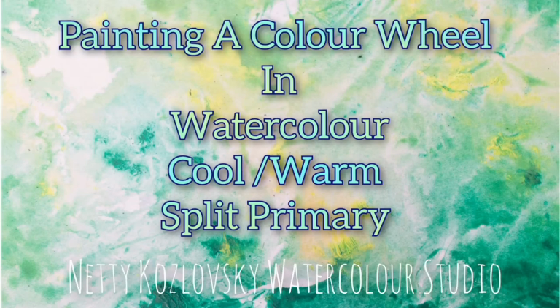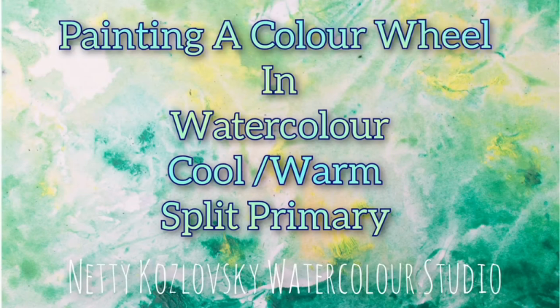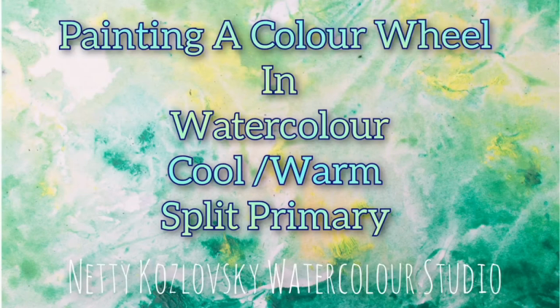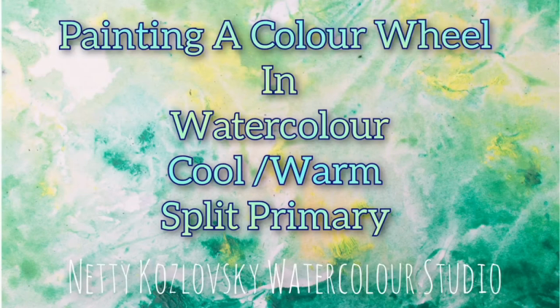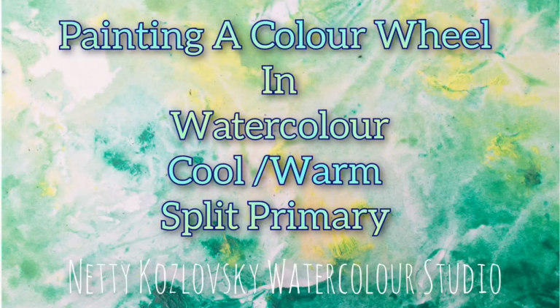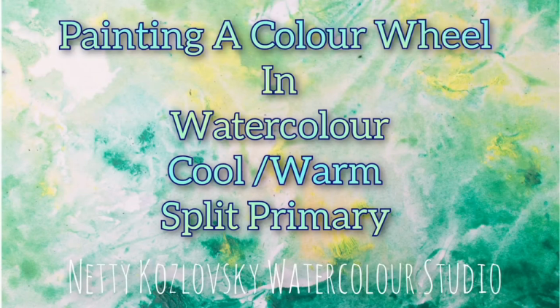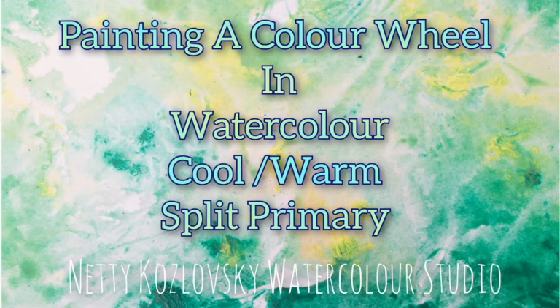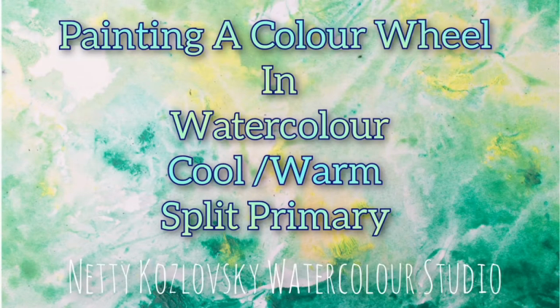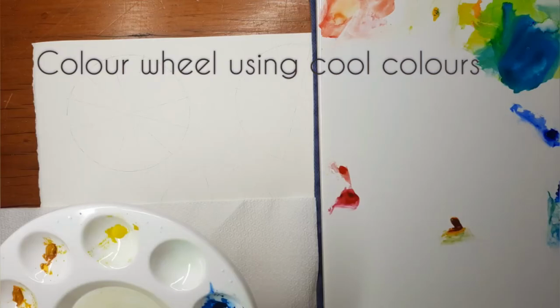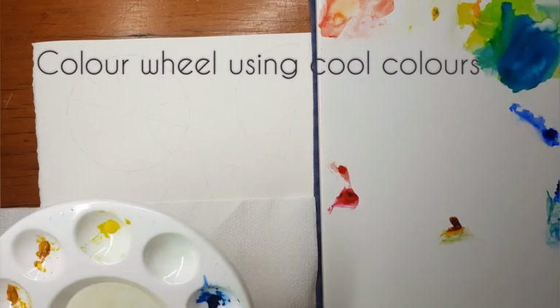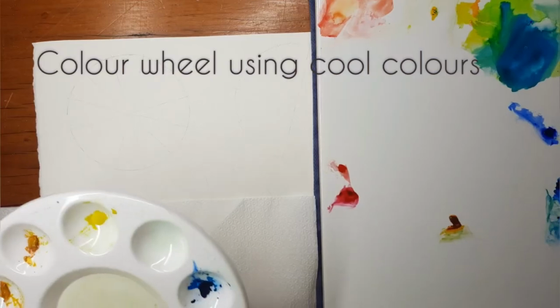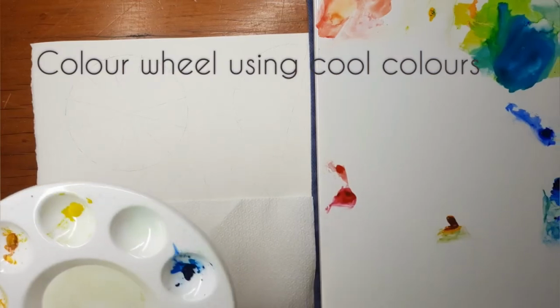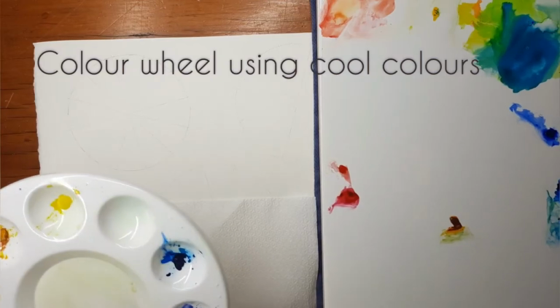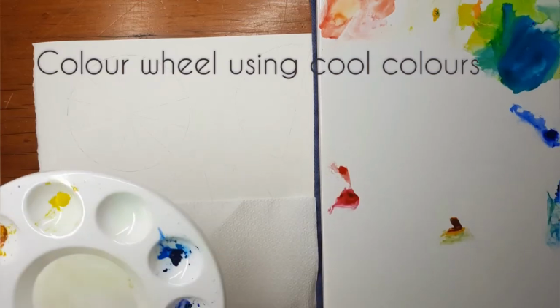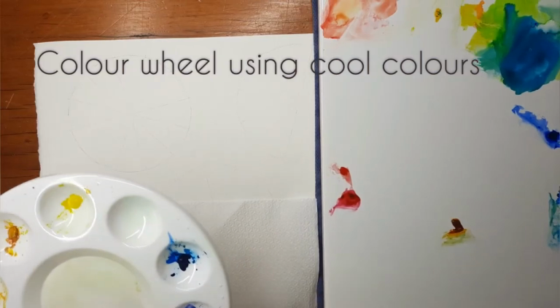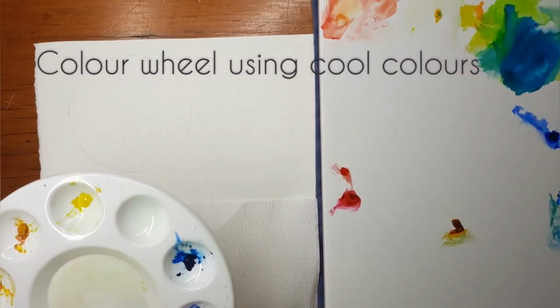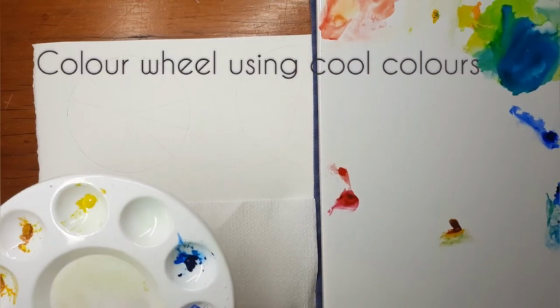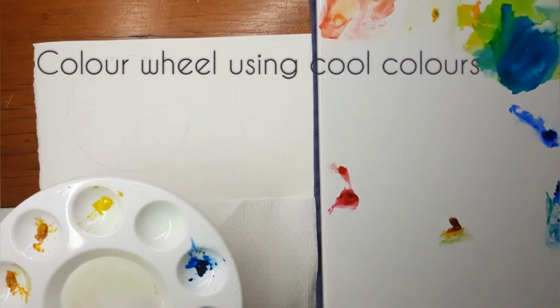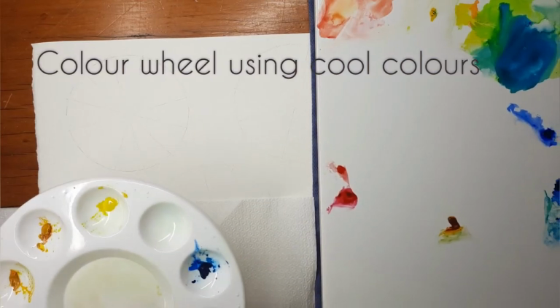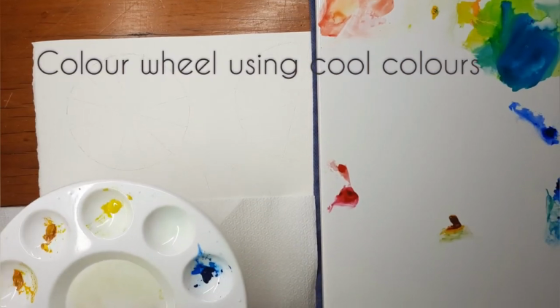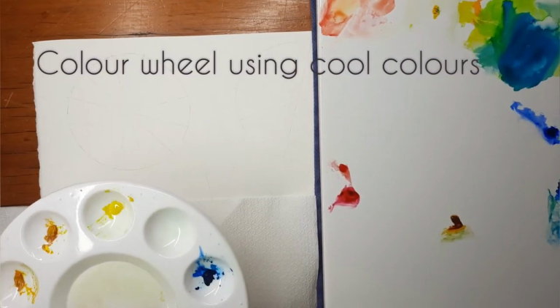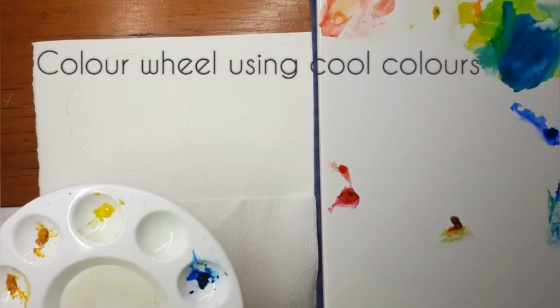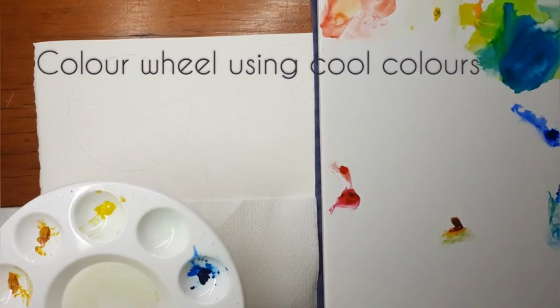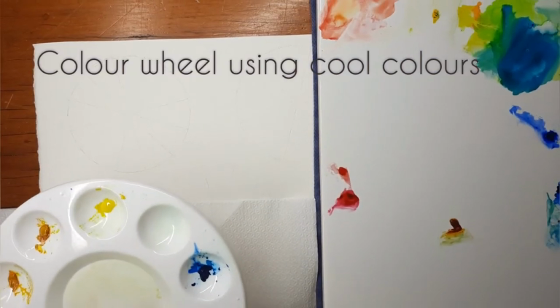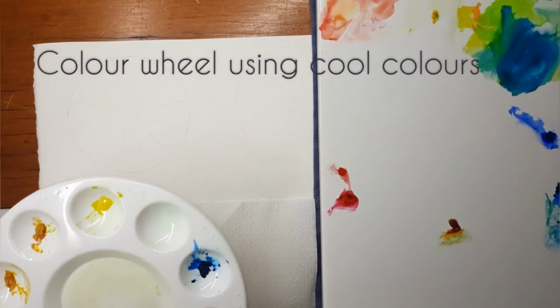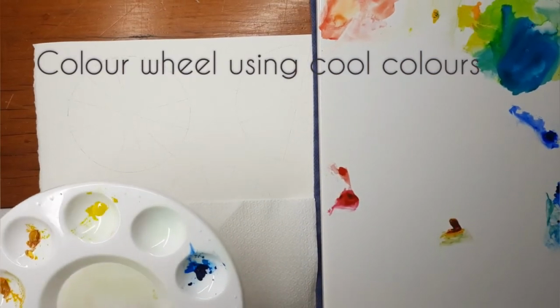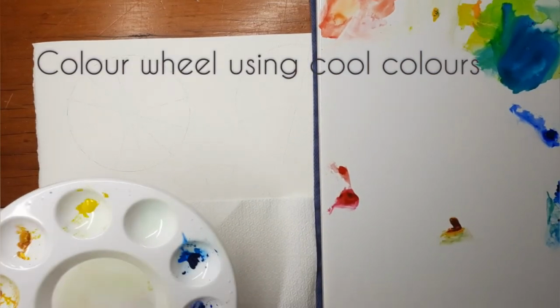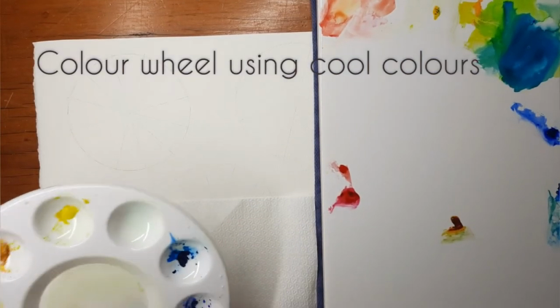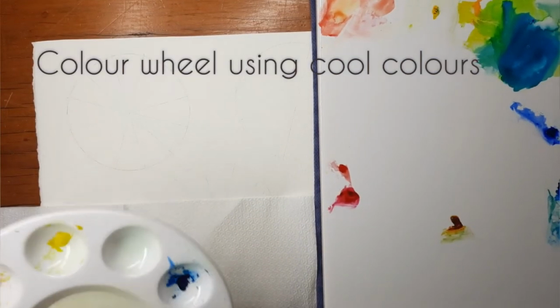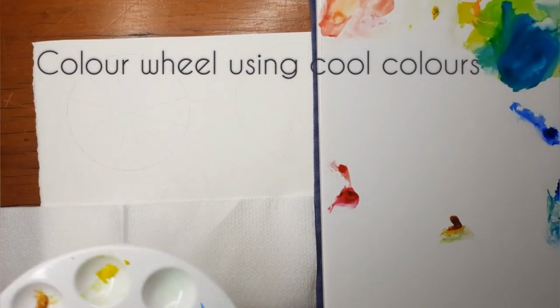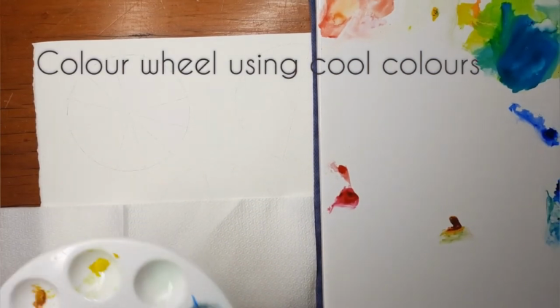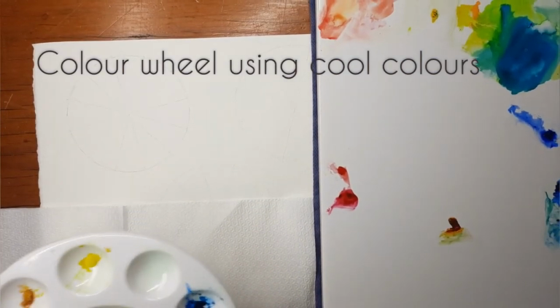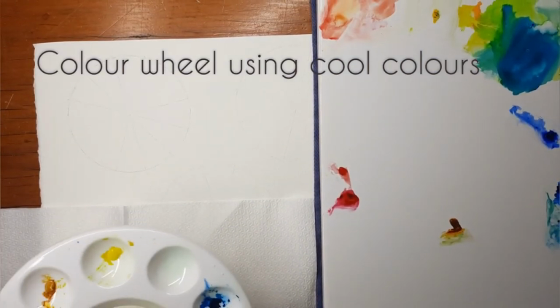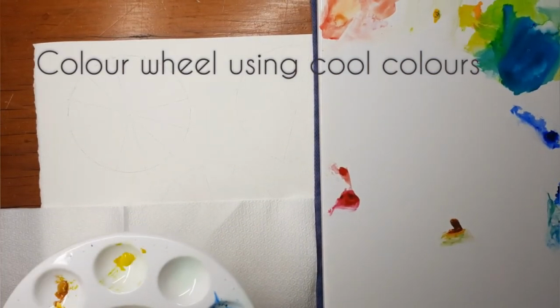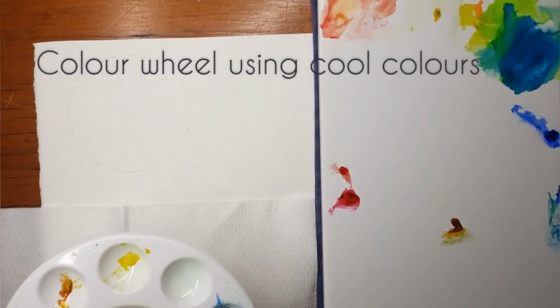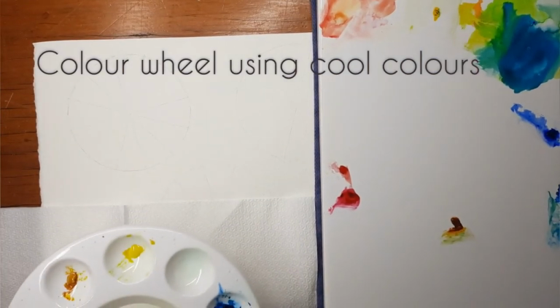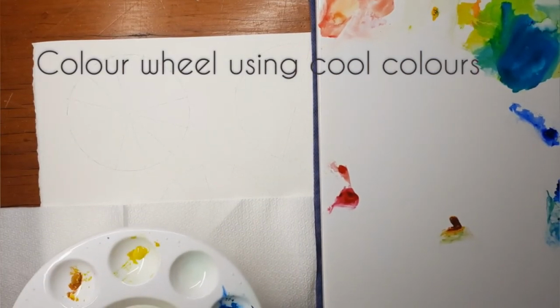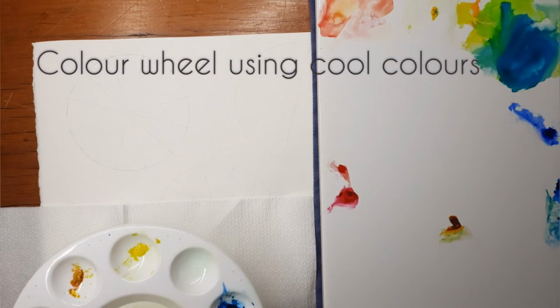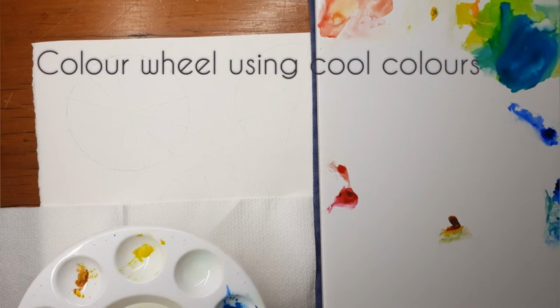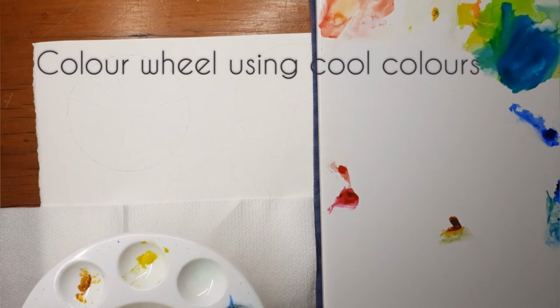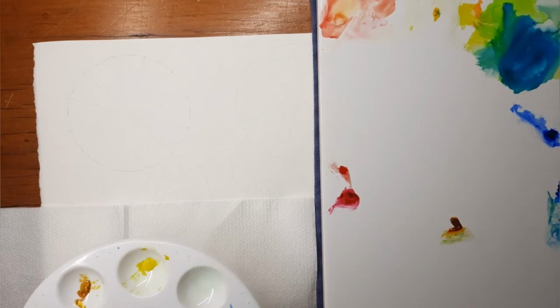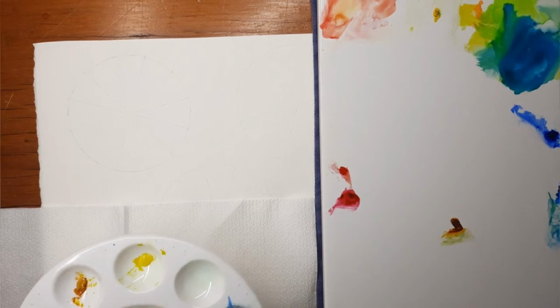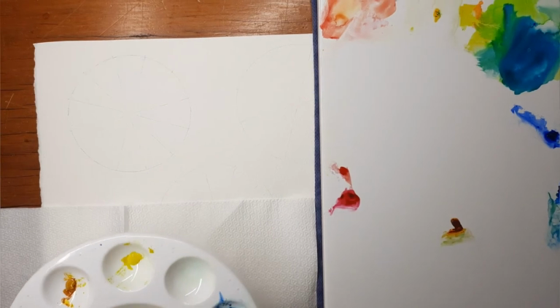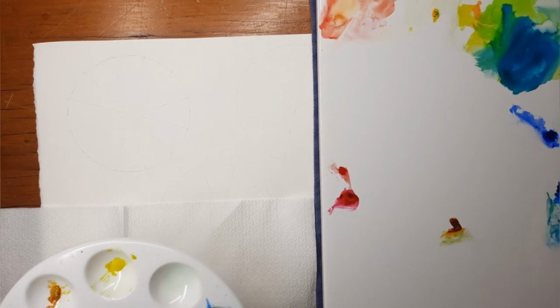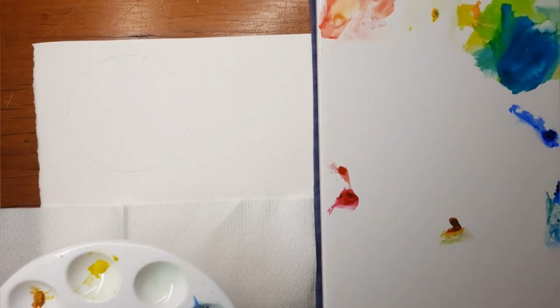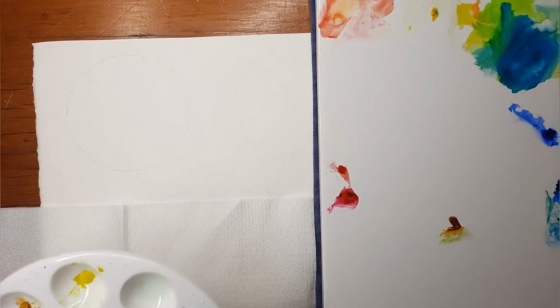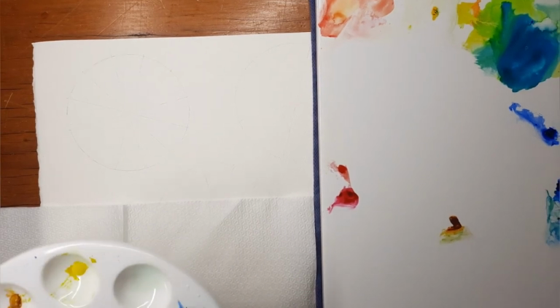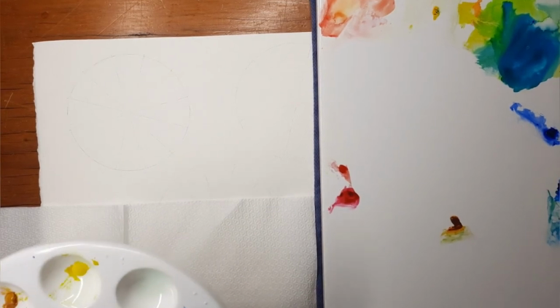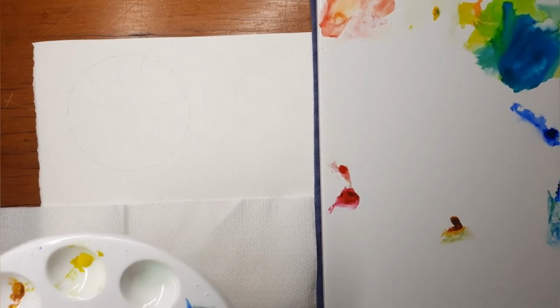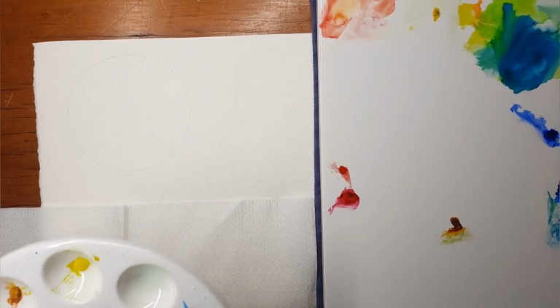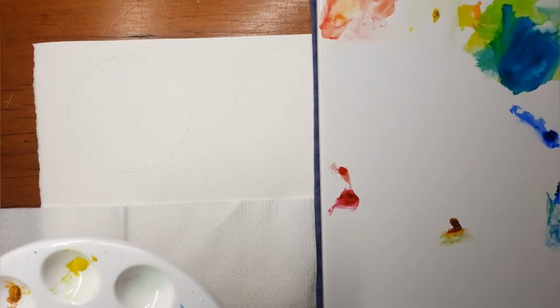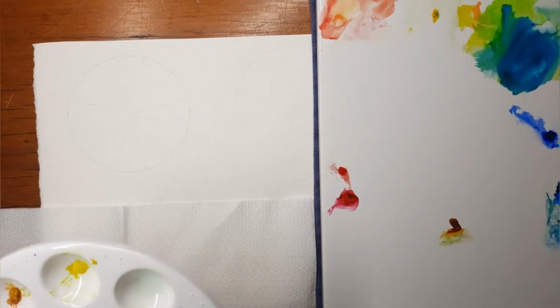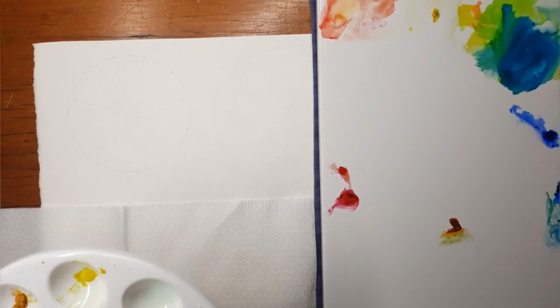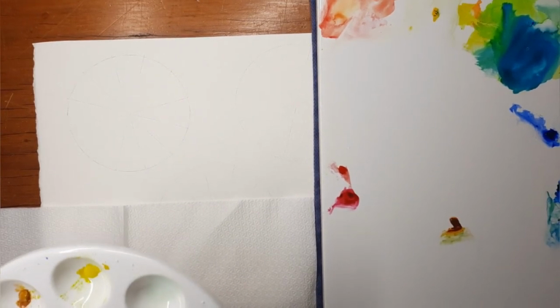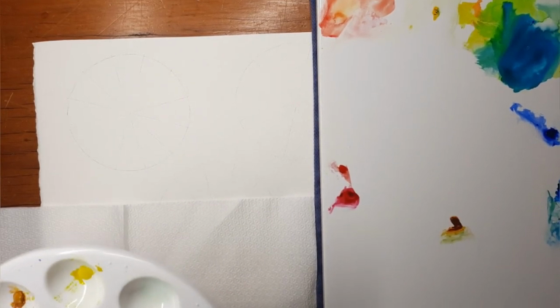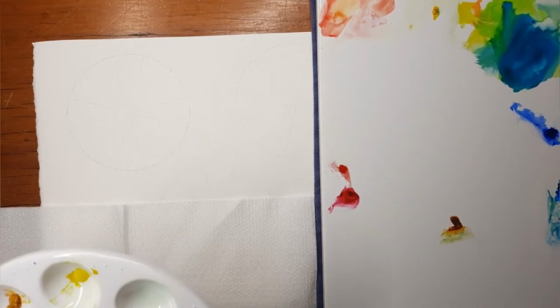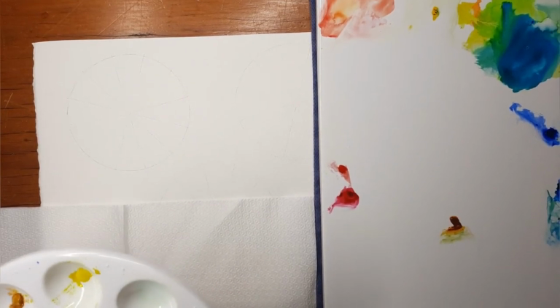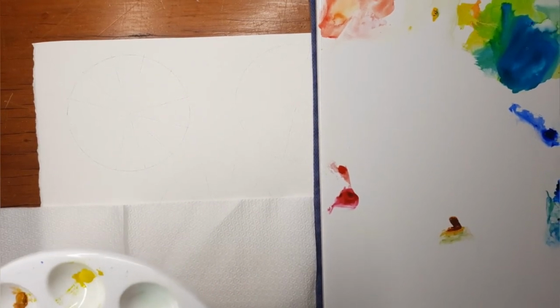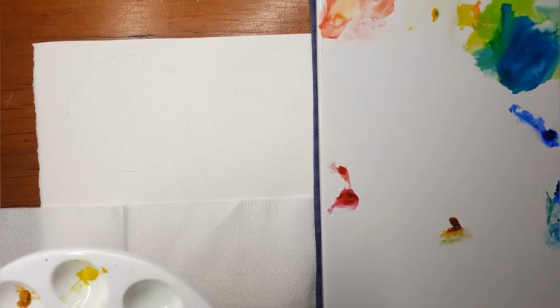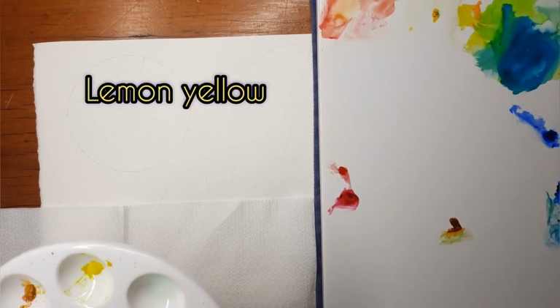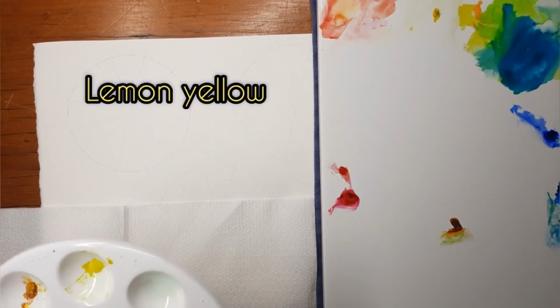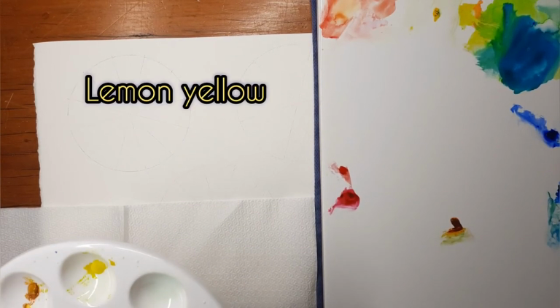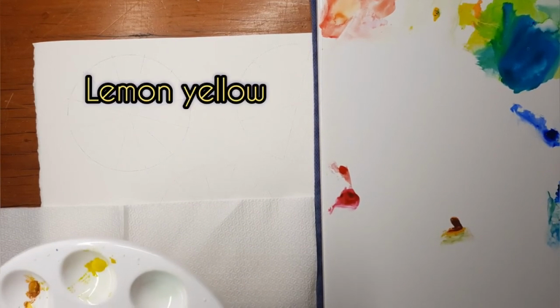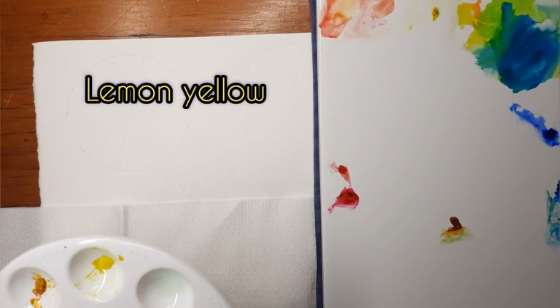In this video we're going to be studying the colour wheel, and first off I'm going to be doing a colour wheel made with all the cool colours.